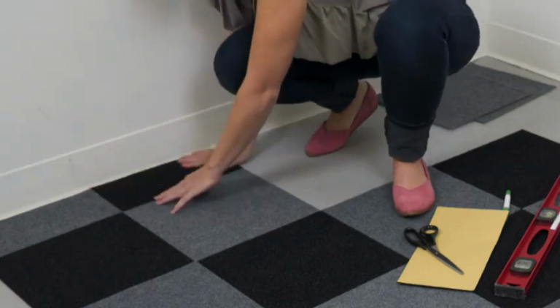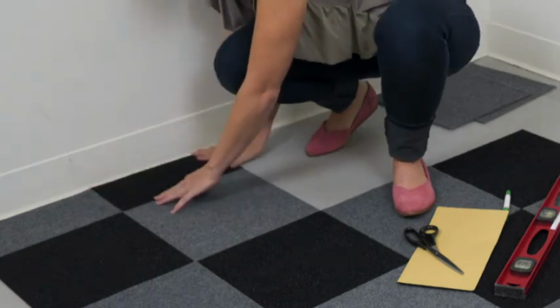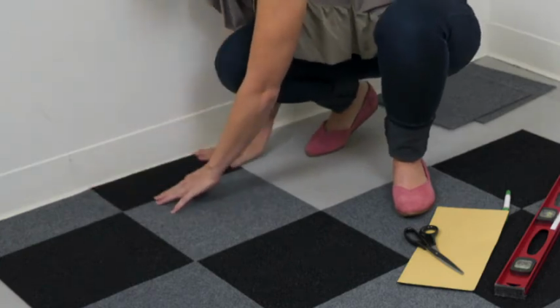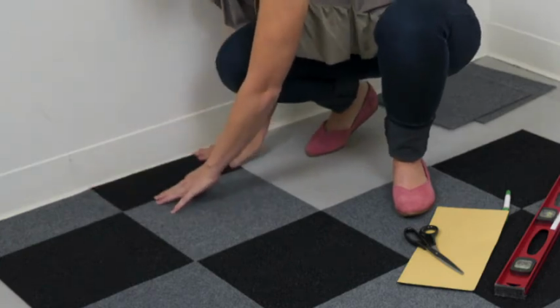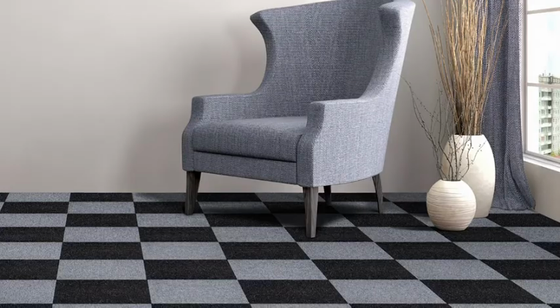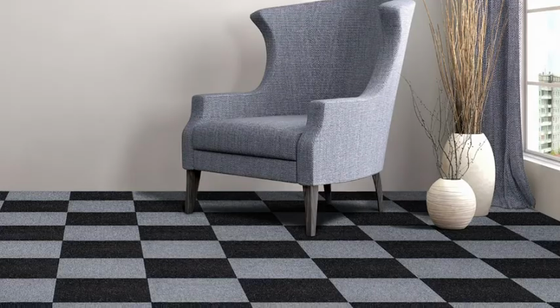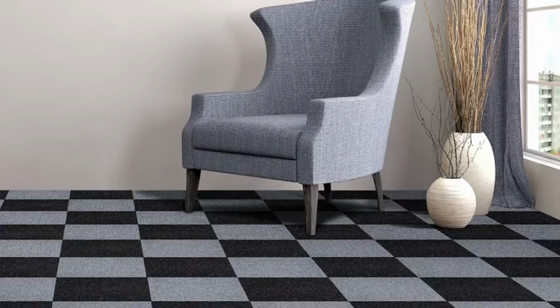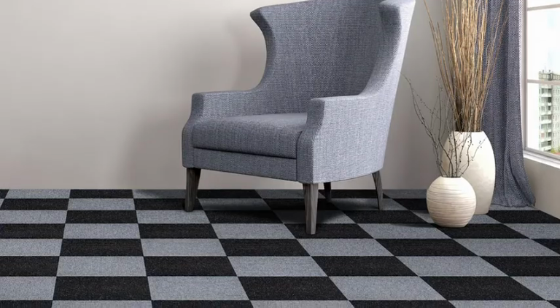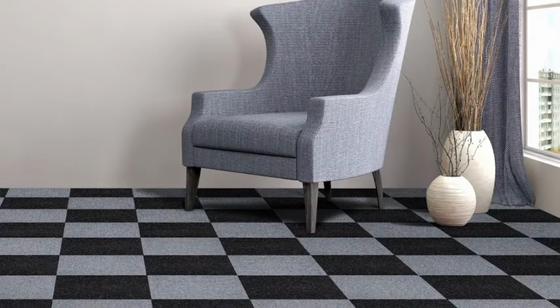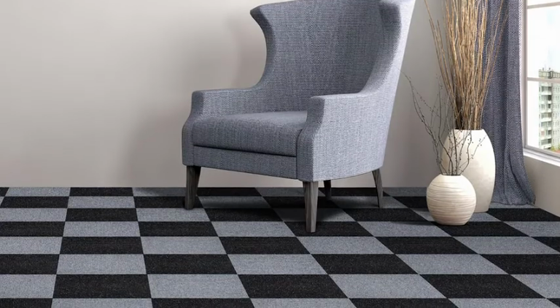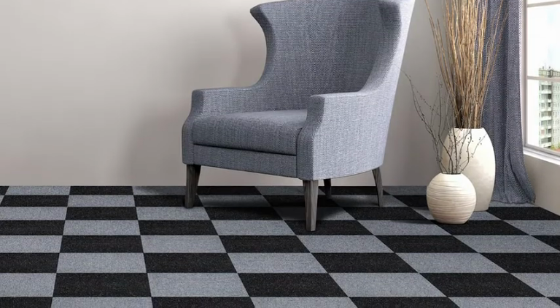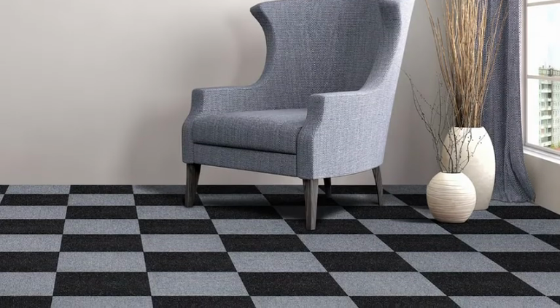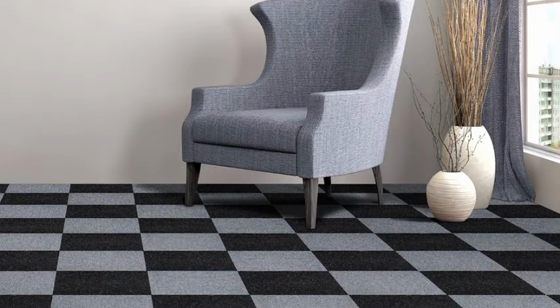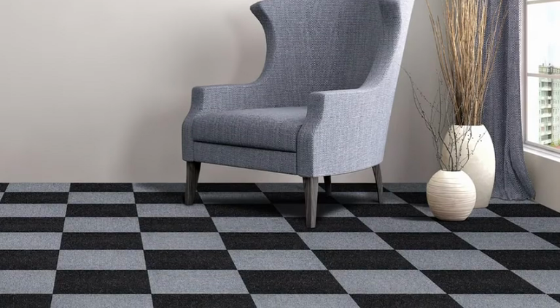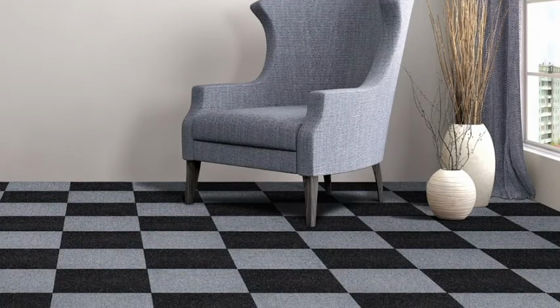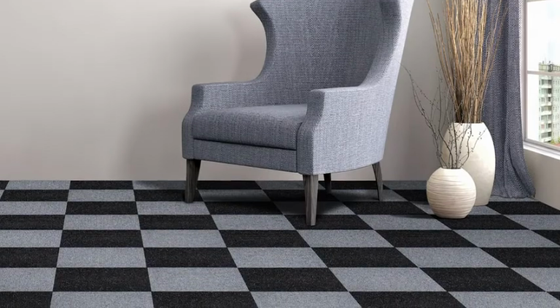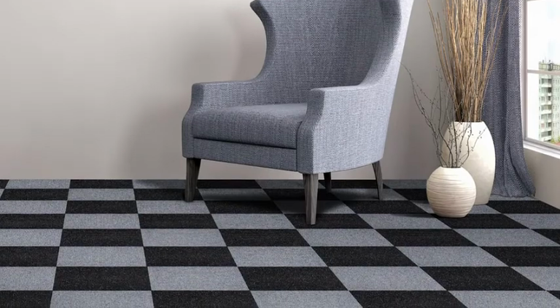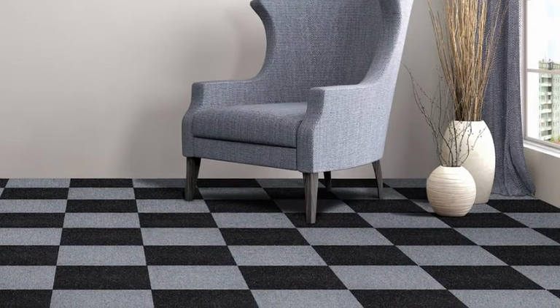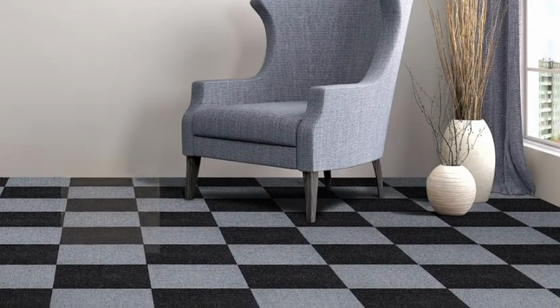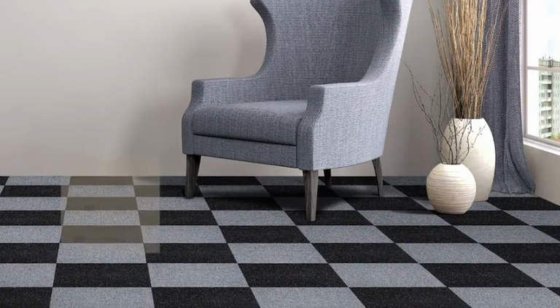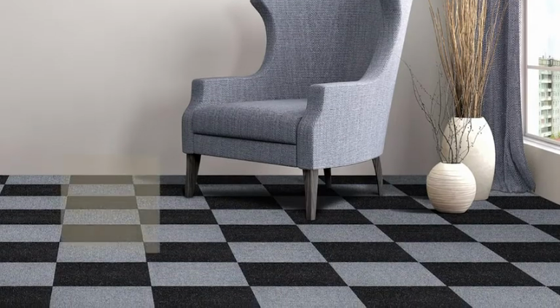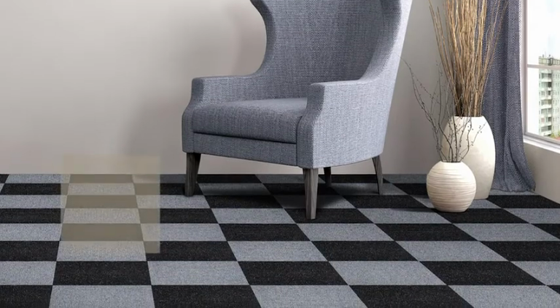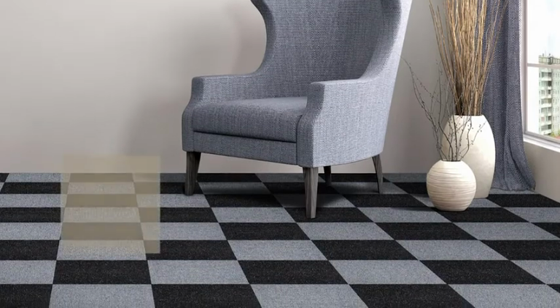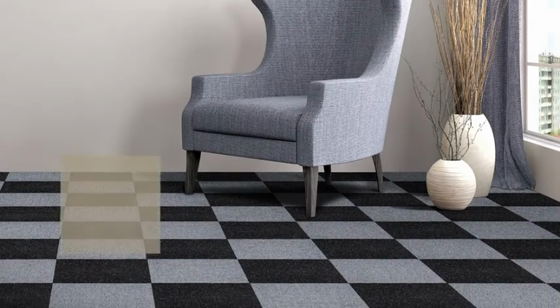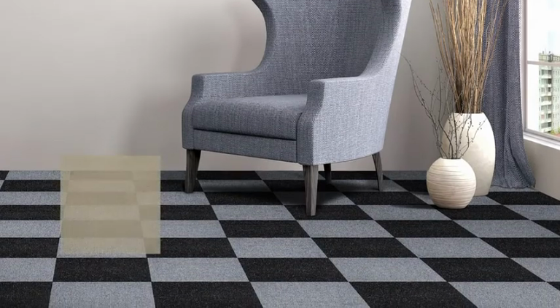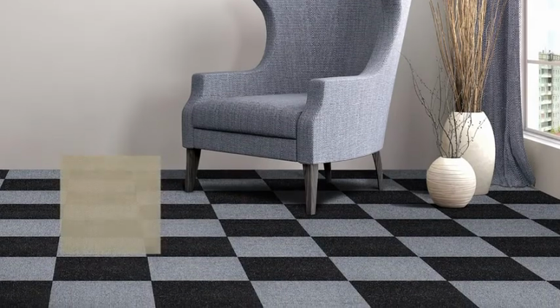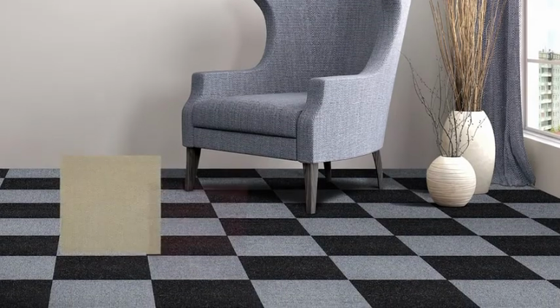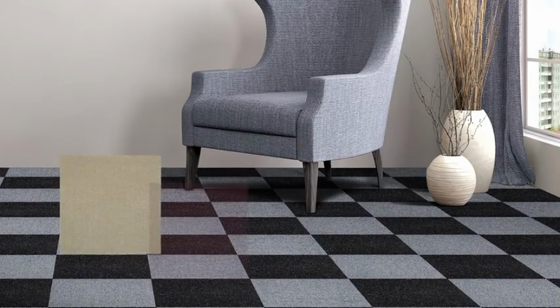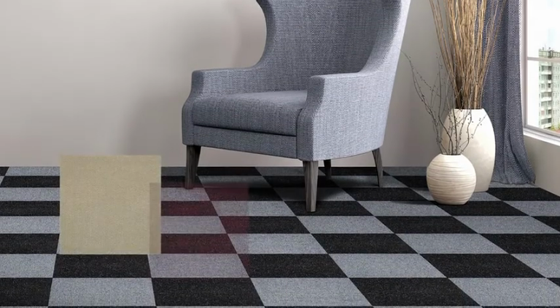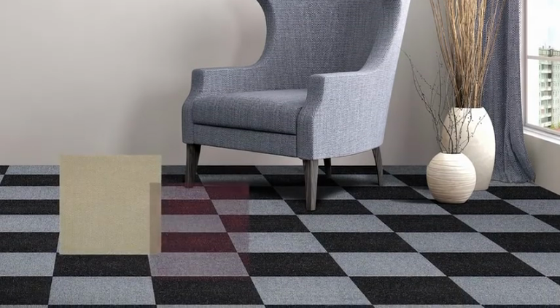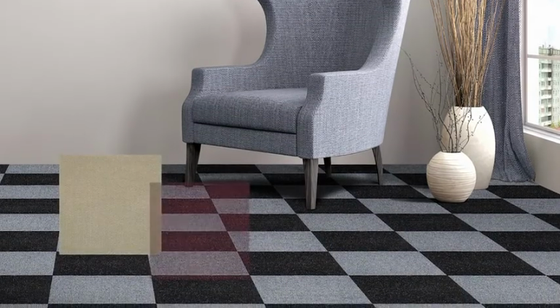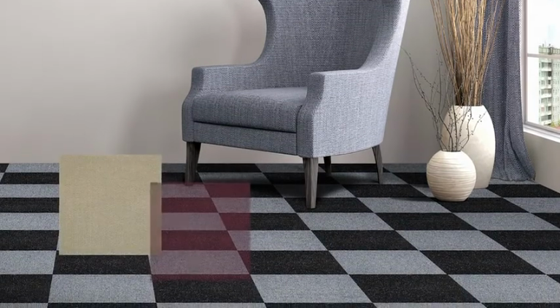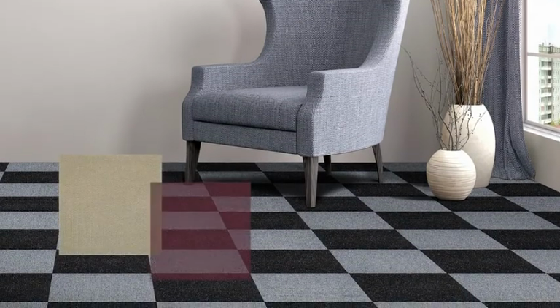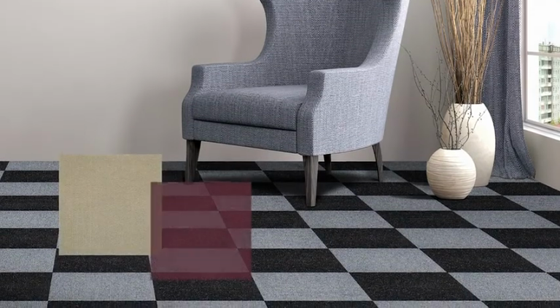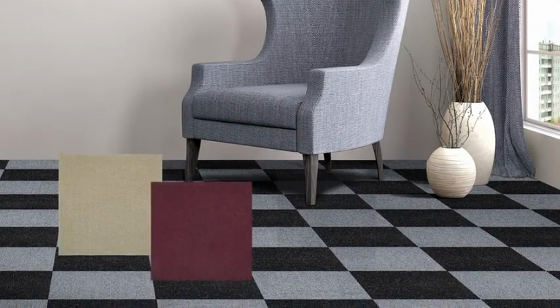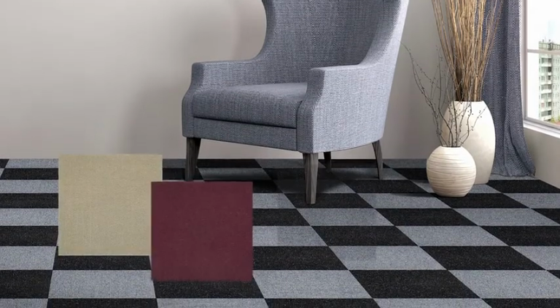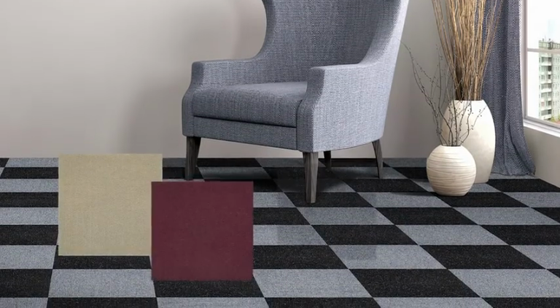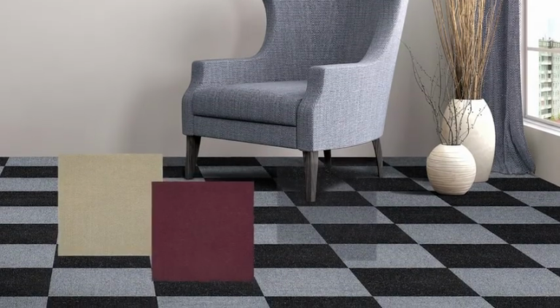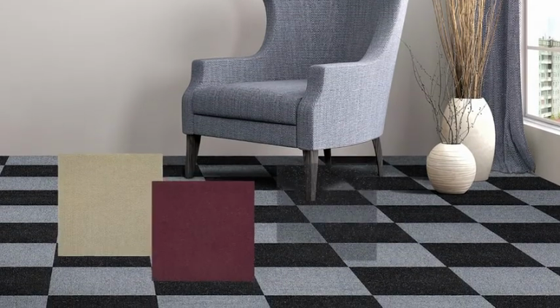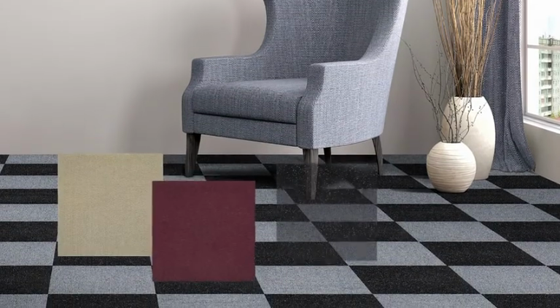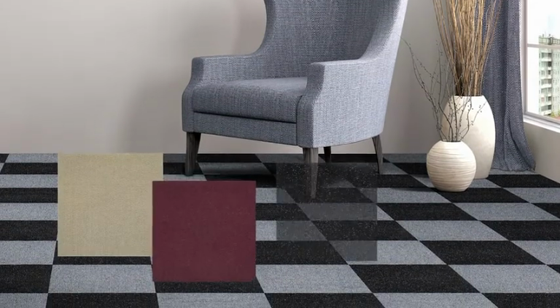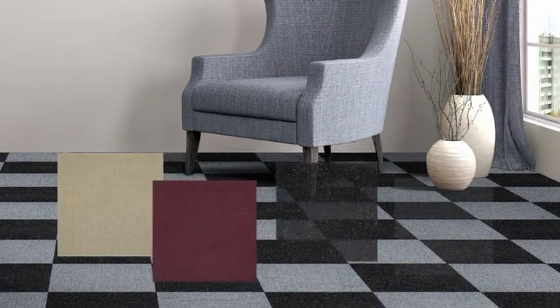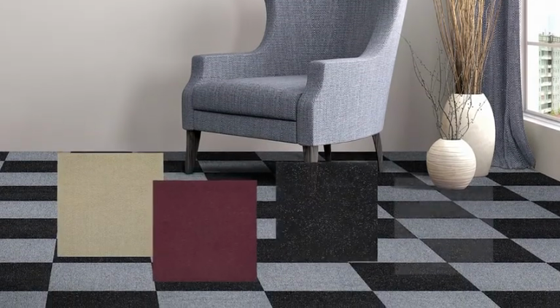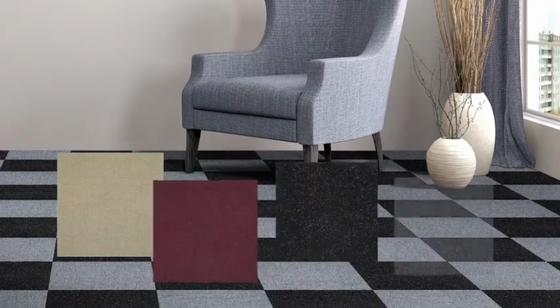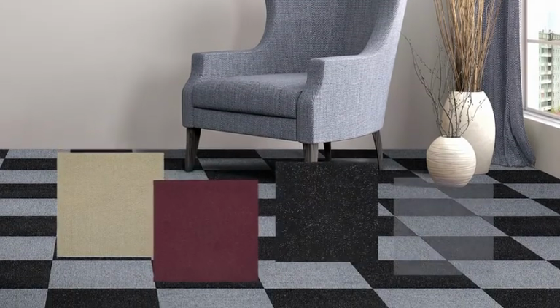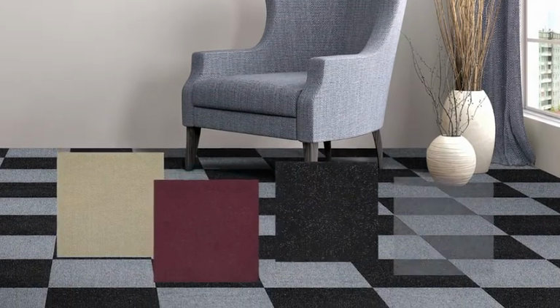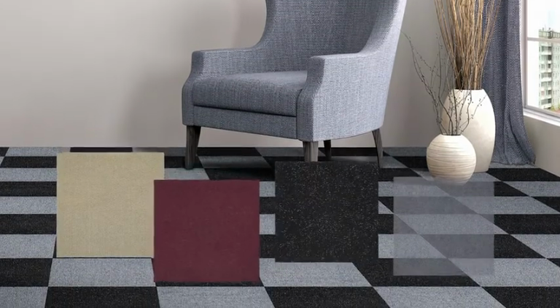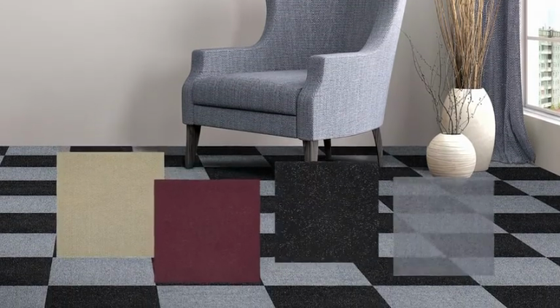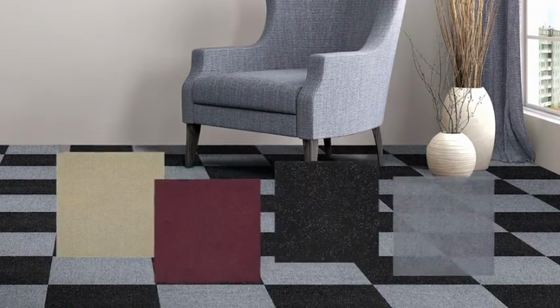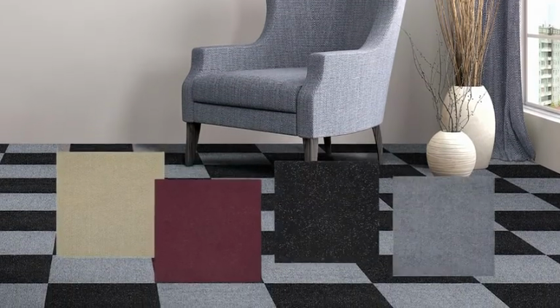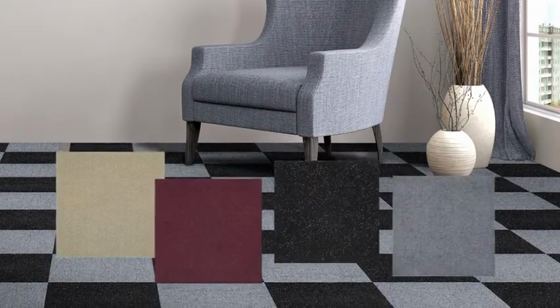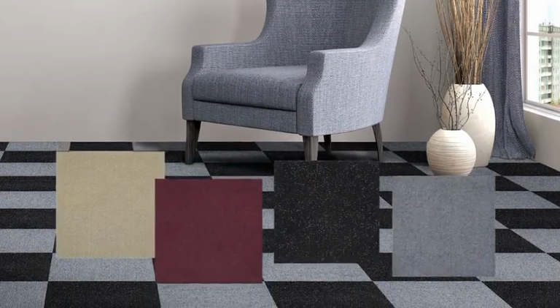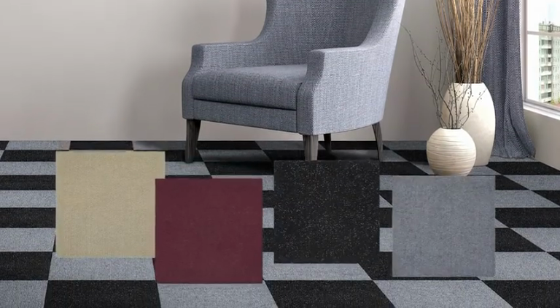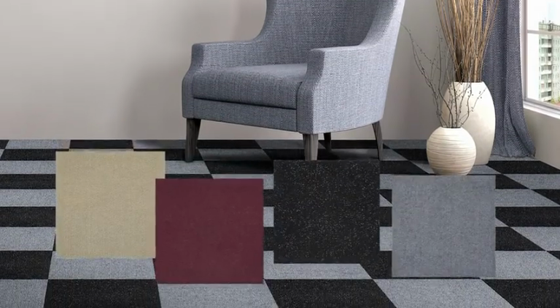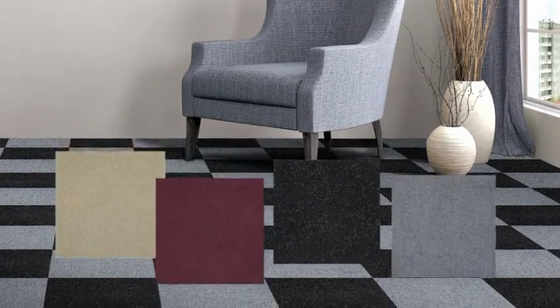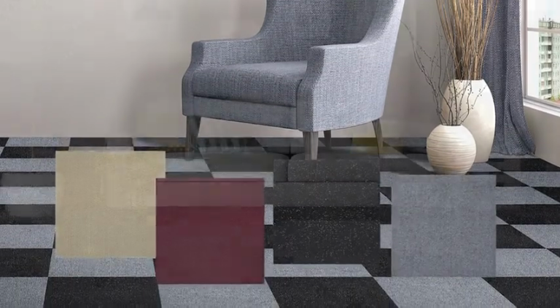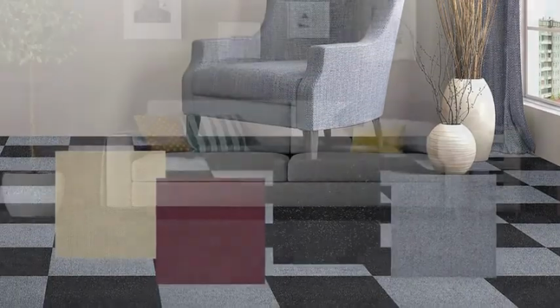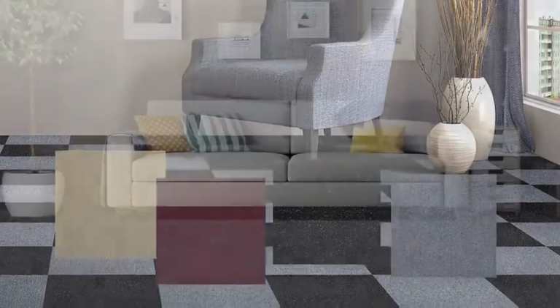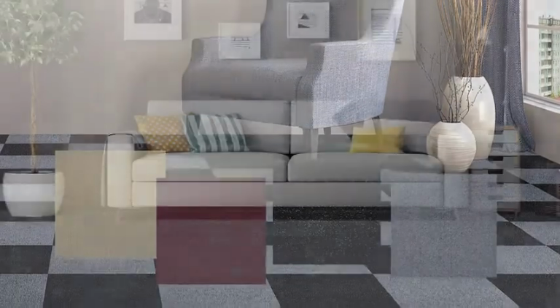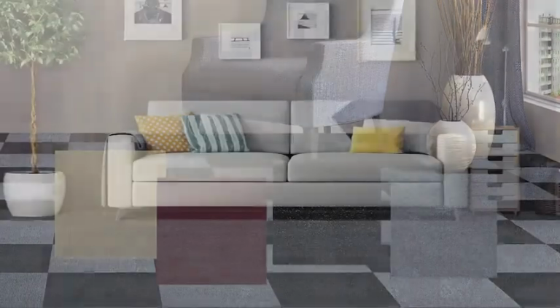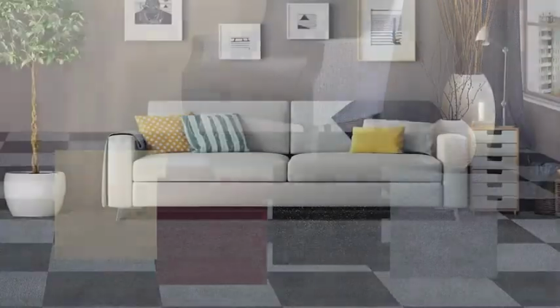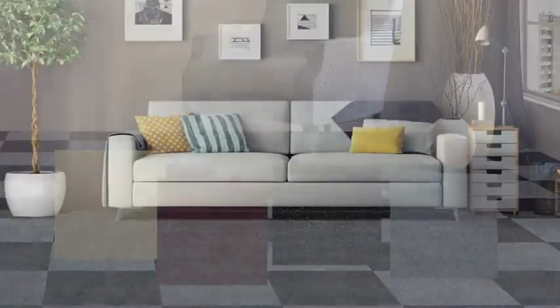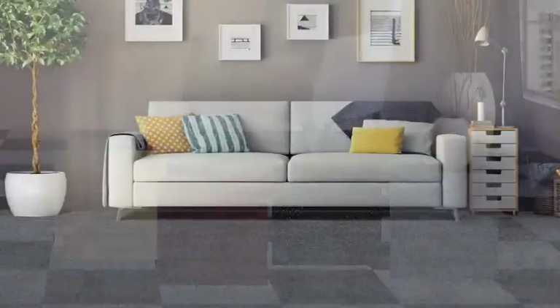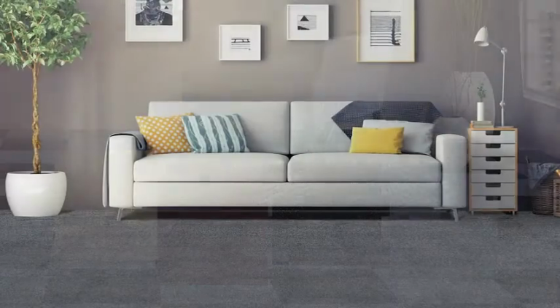Nexus carpet tiles come in many colors to mix and match. Create patterns or stick with solids for a distinguished look.